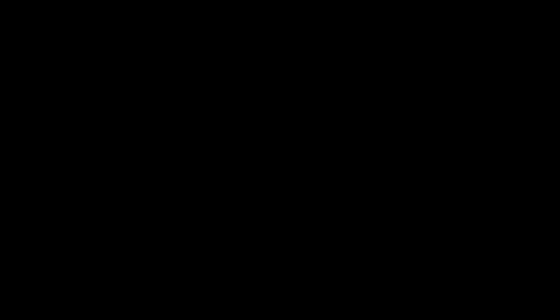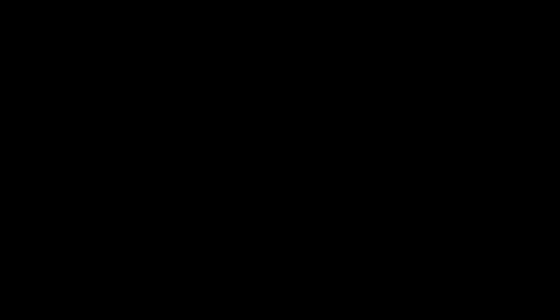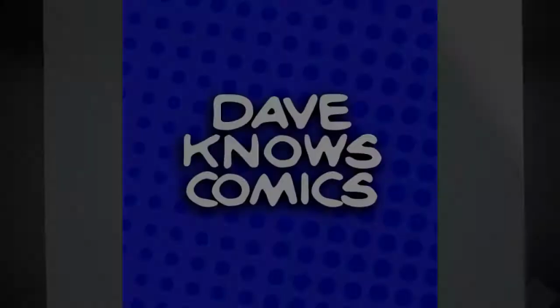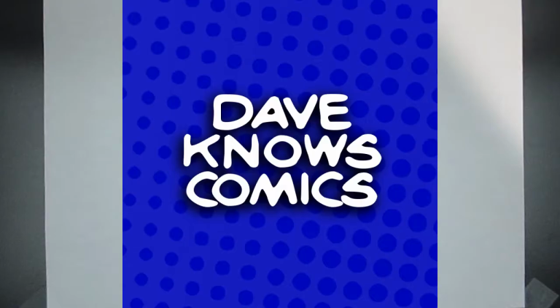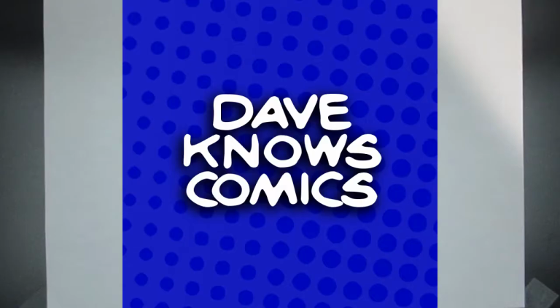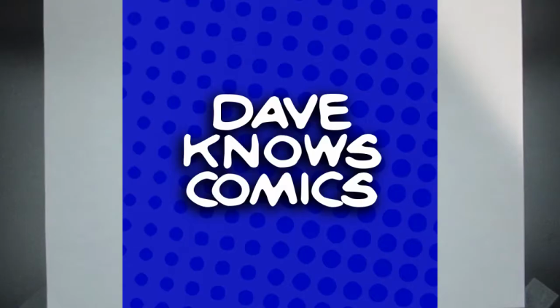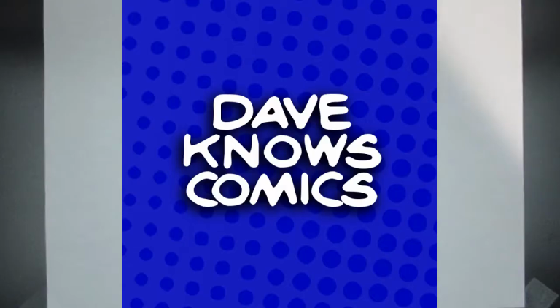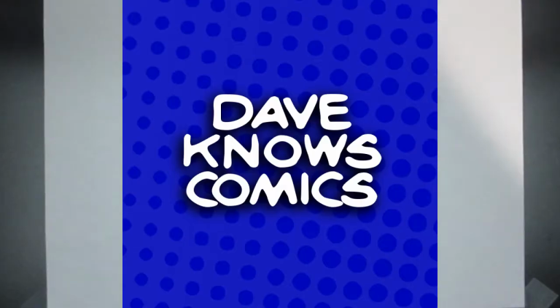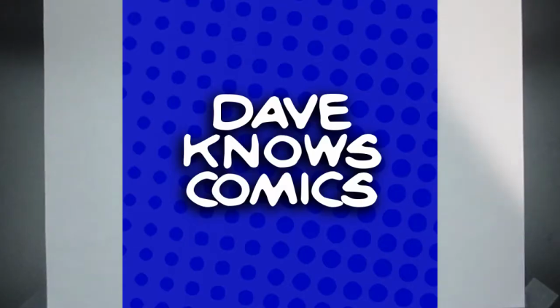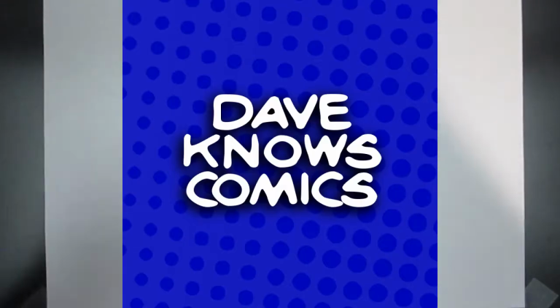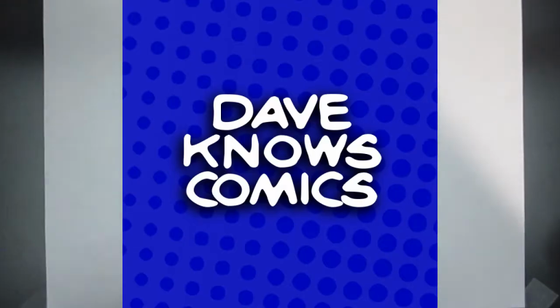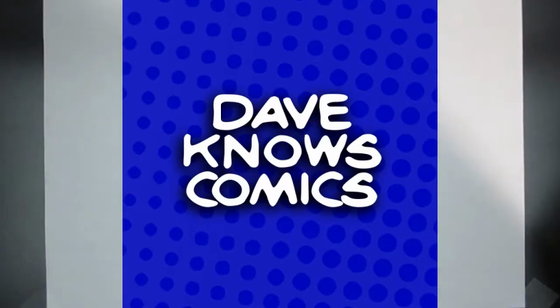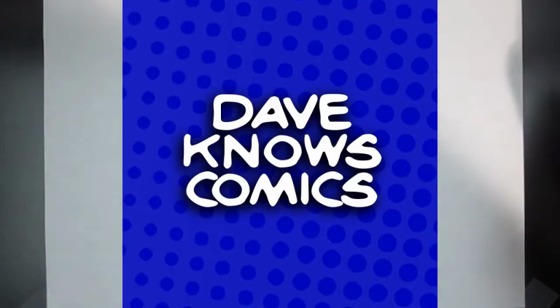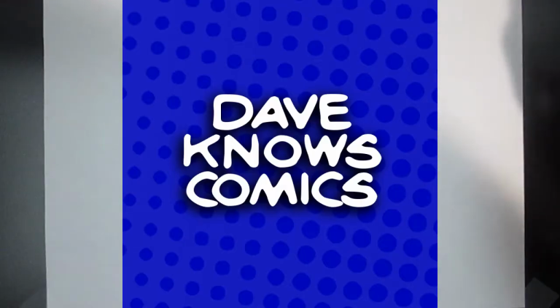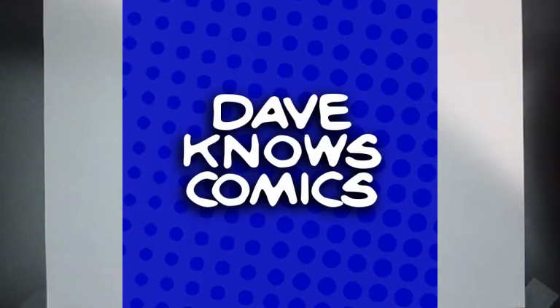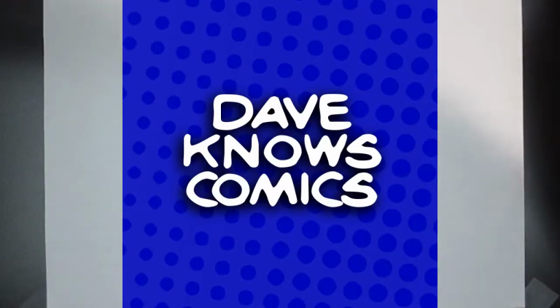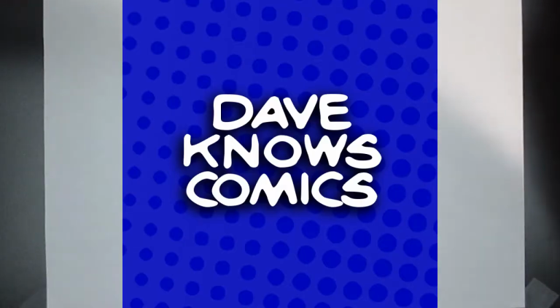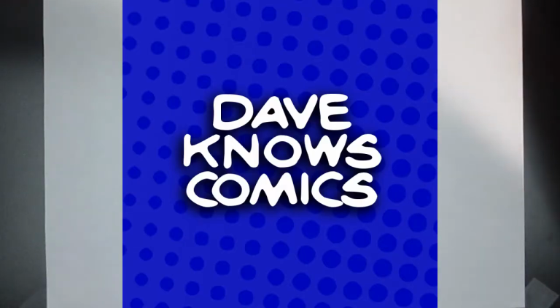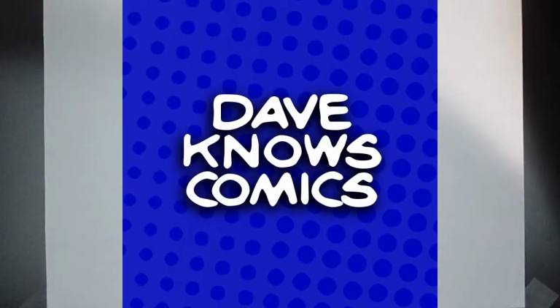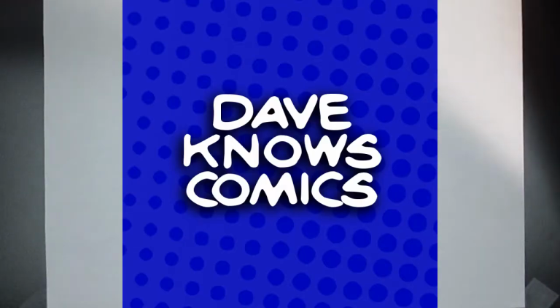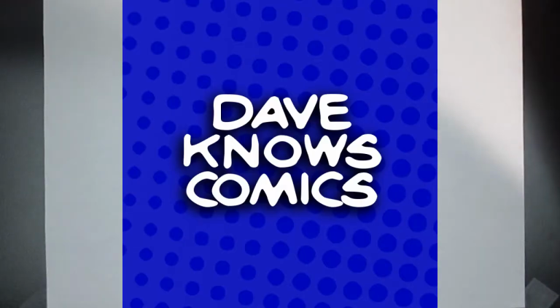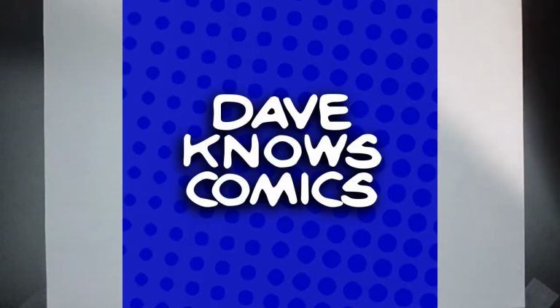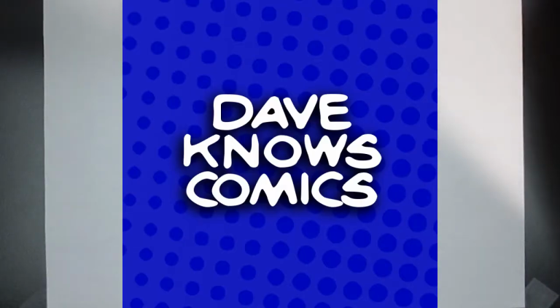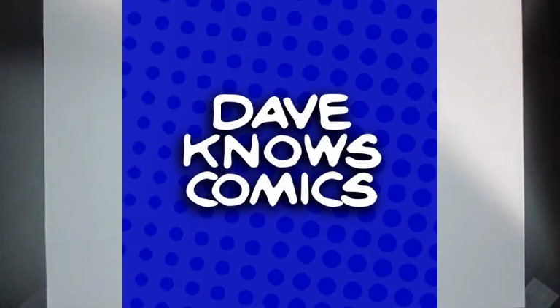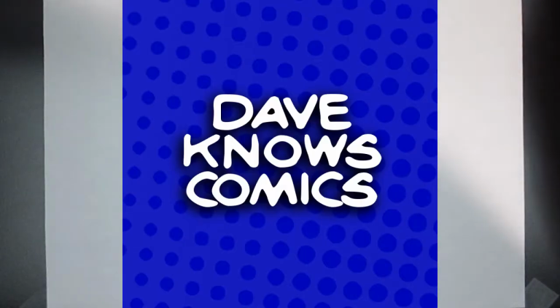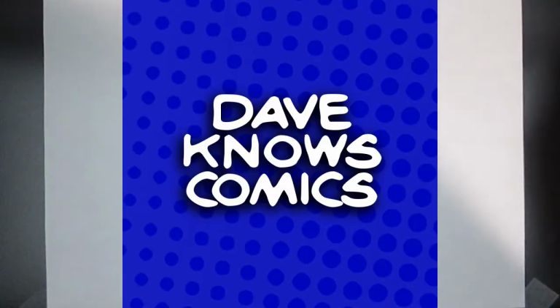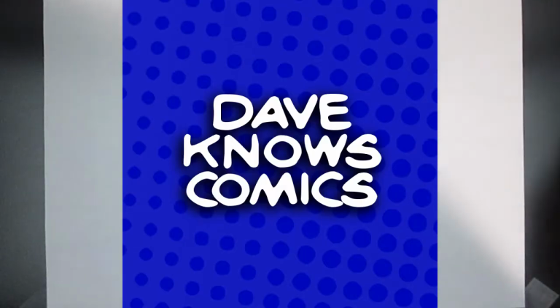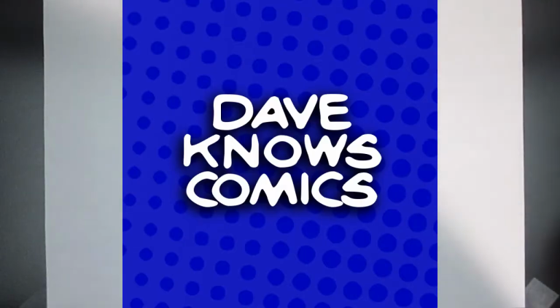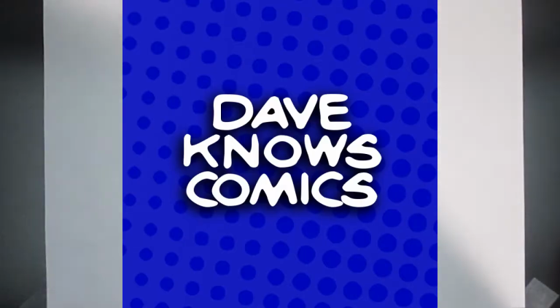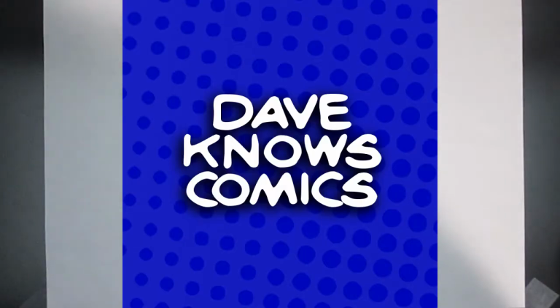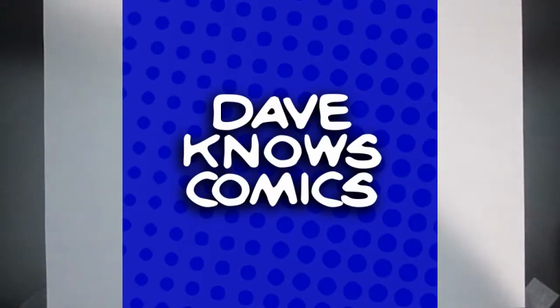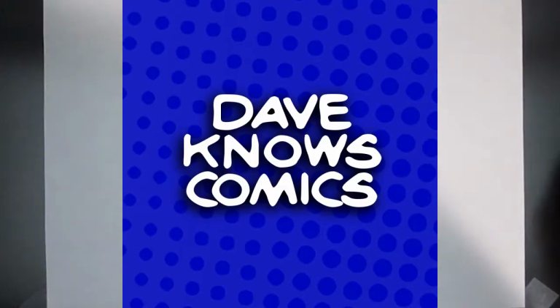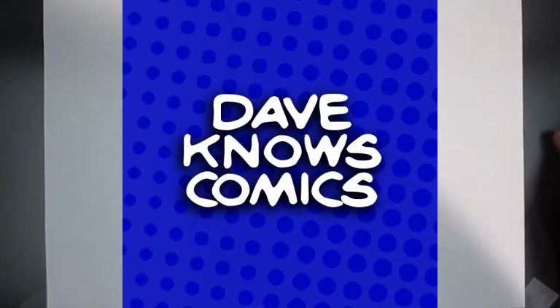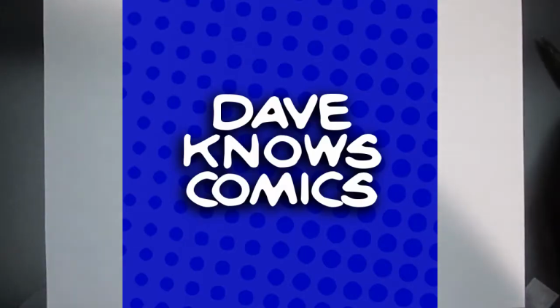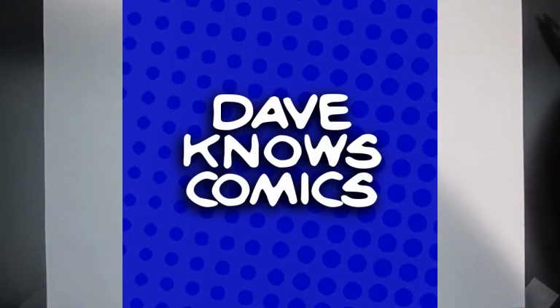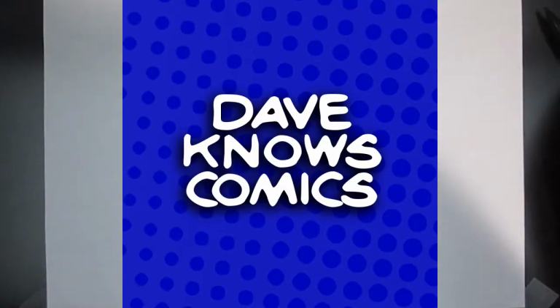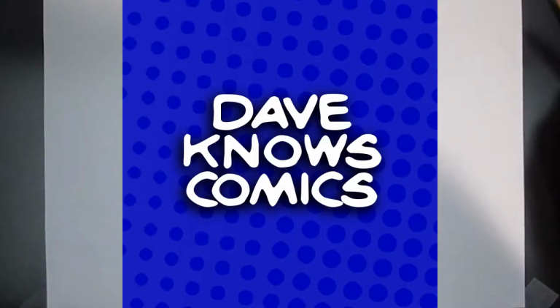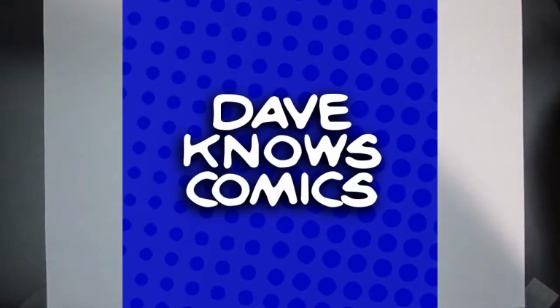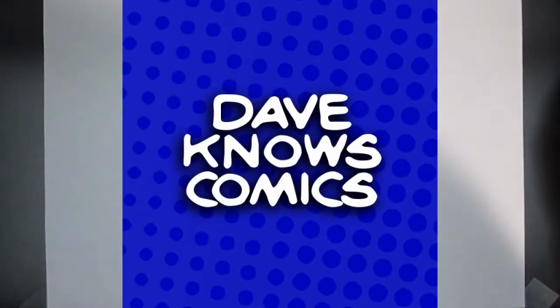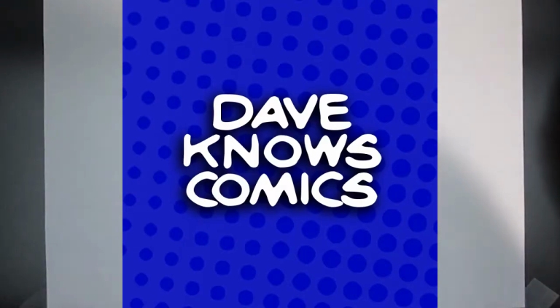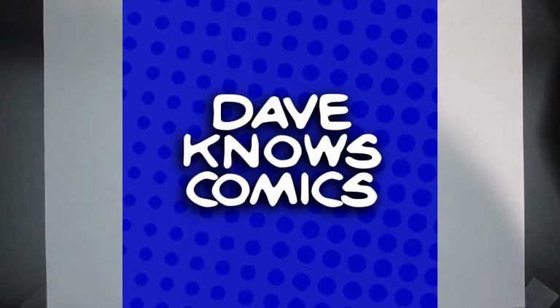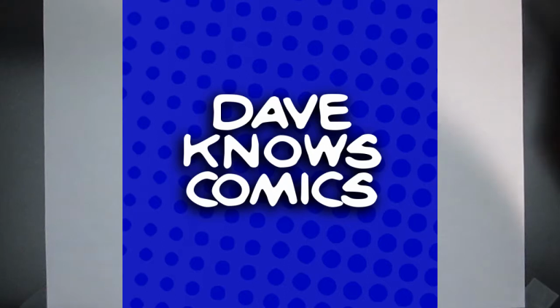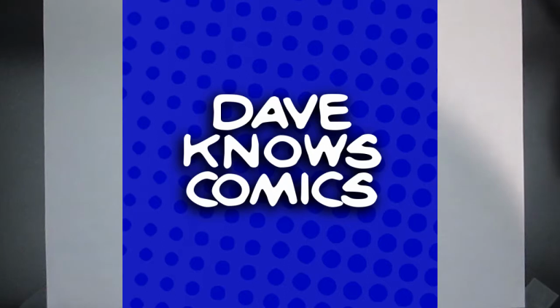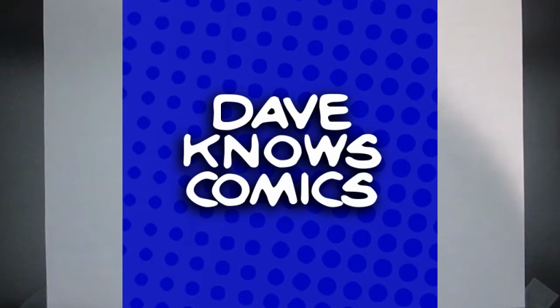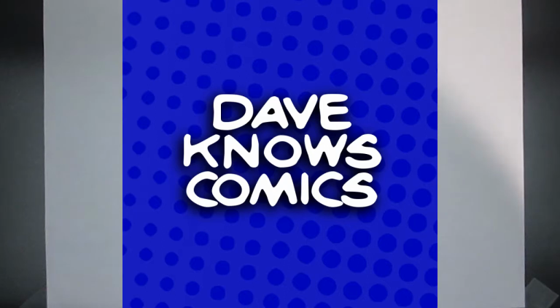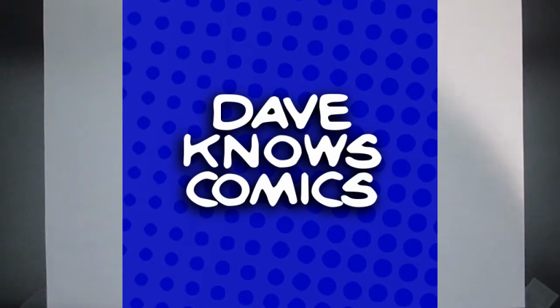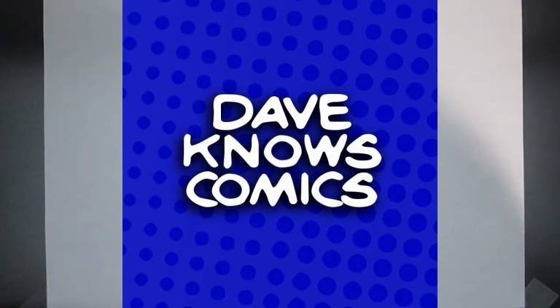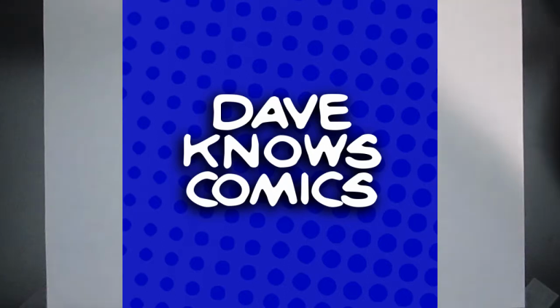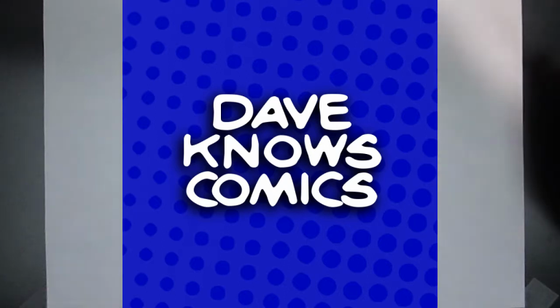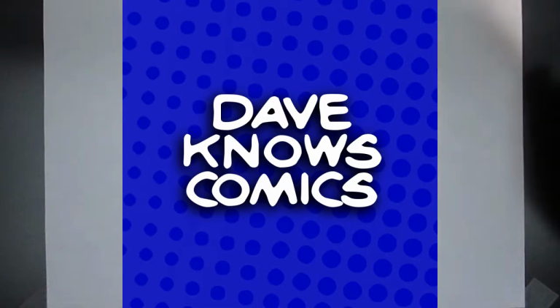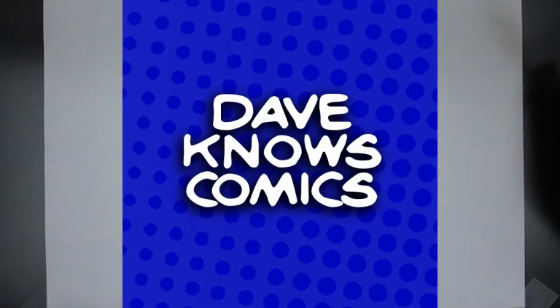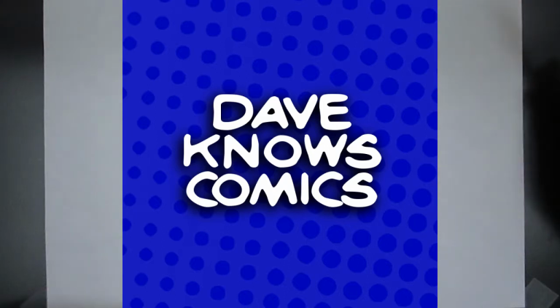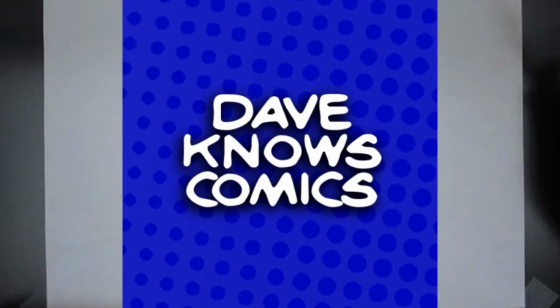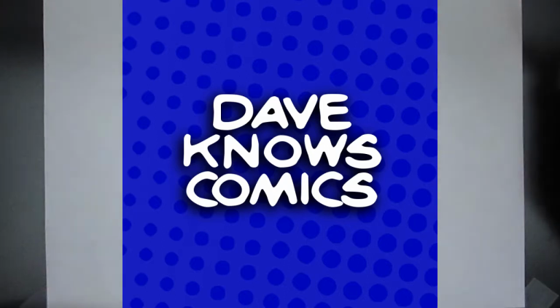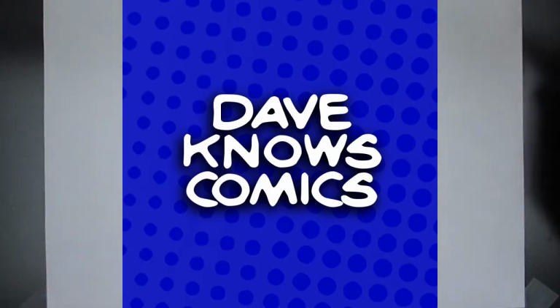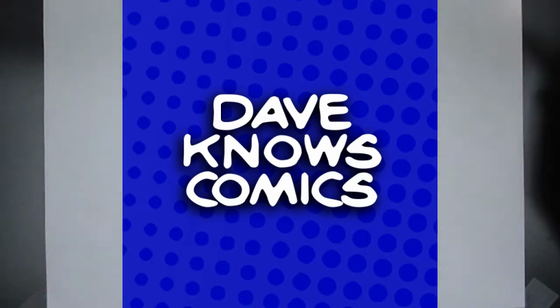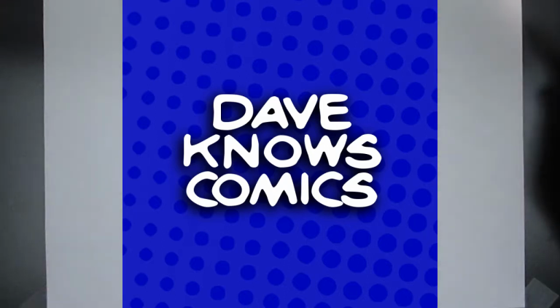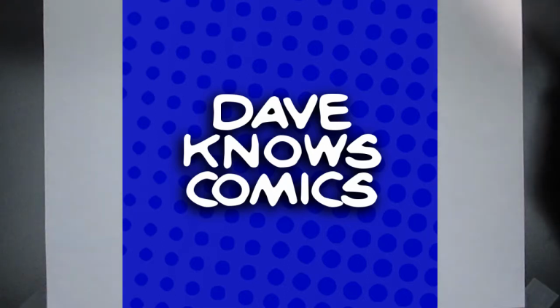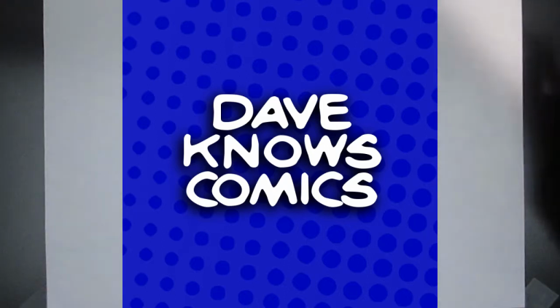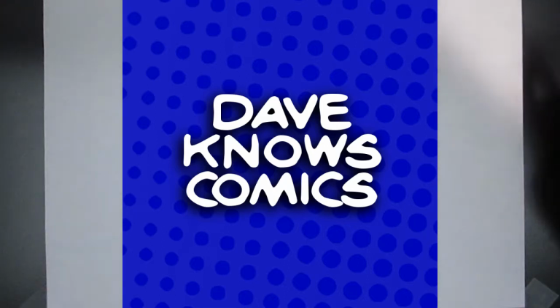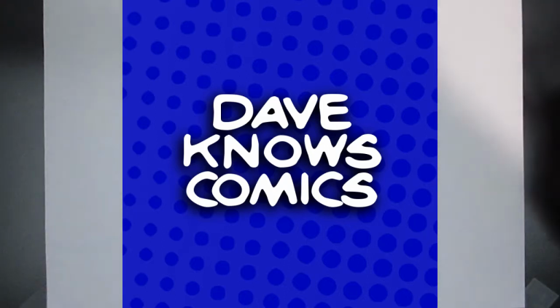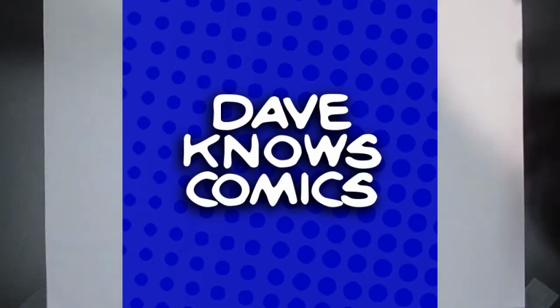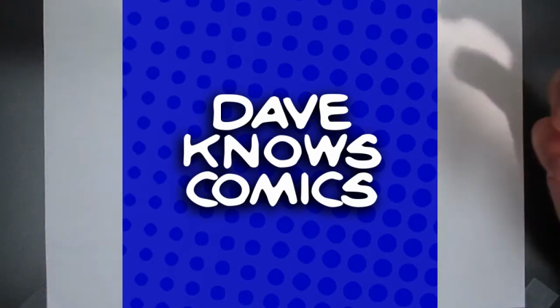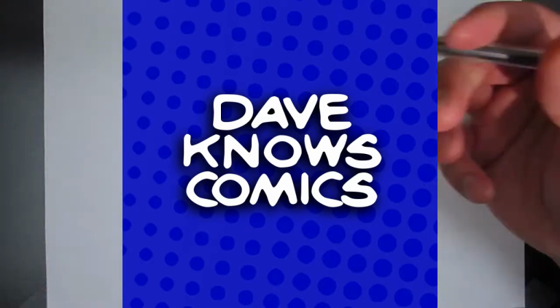Welcome to Dave Knows Comics. What just occurred to me is that I can actually show you guys how to draw, unlike on the wrestling channel where I can't really show you how to wrestle. So here we go.